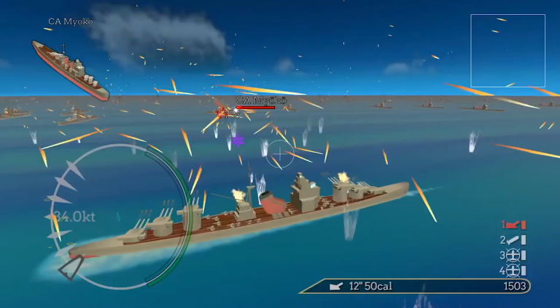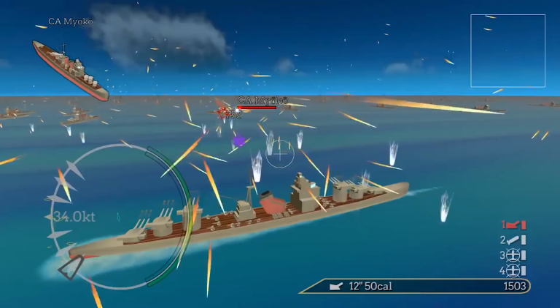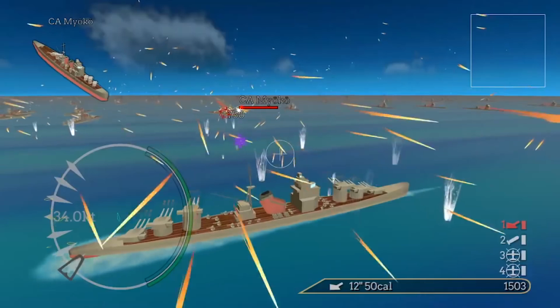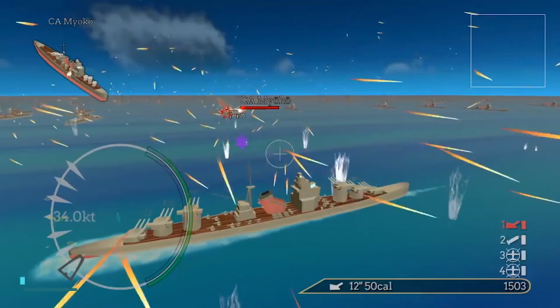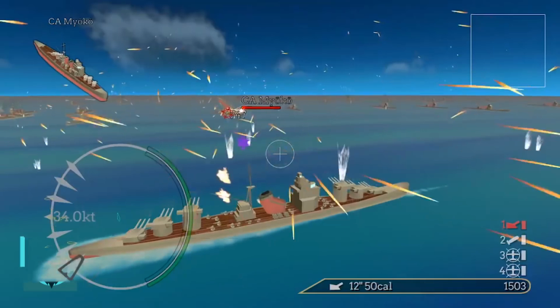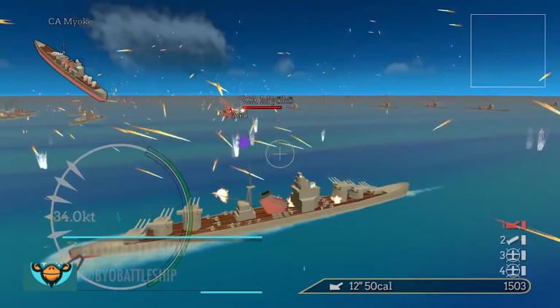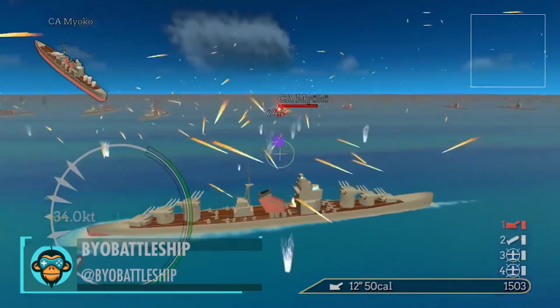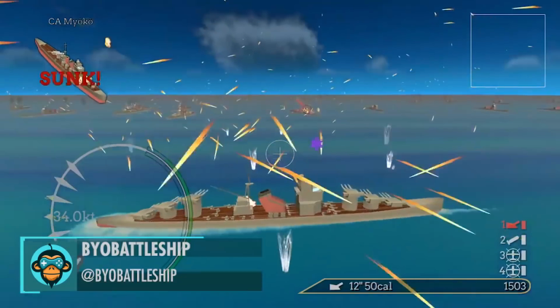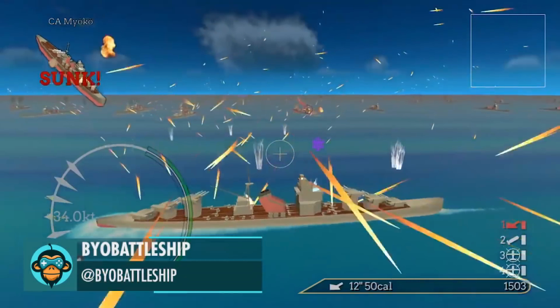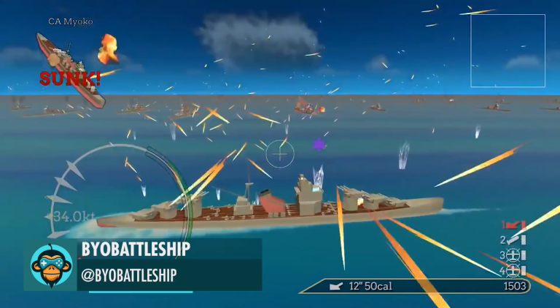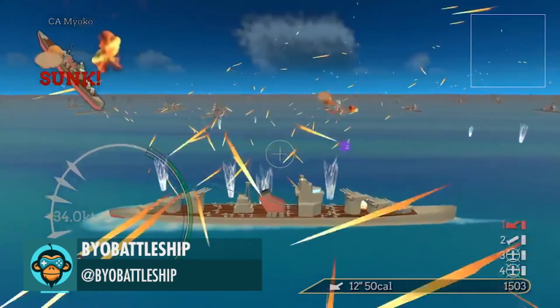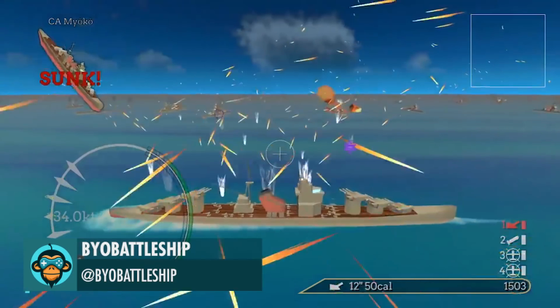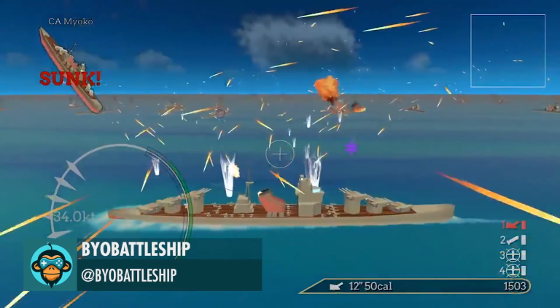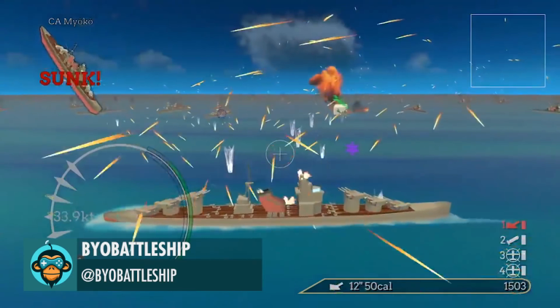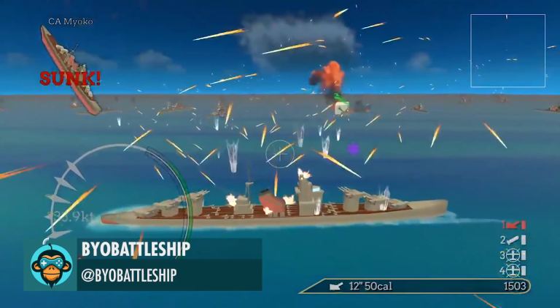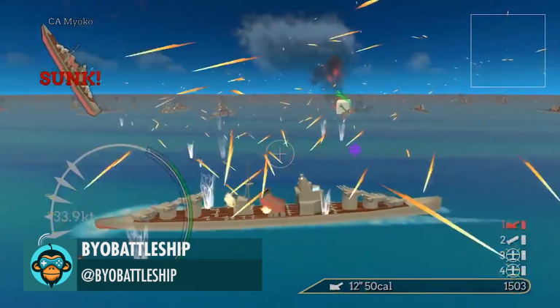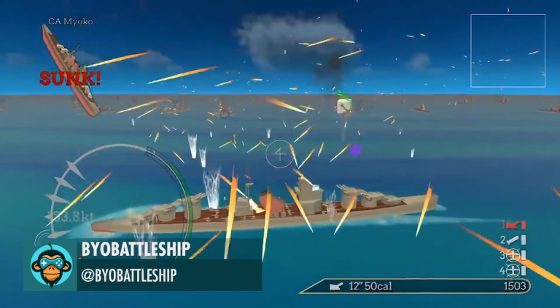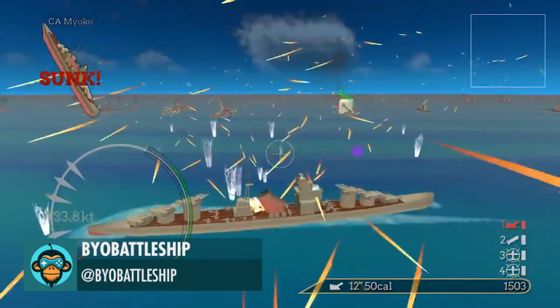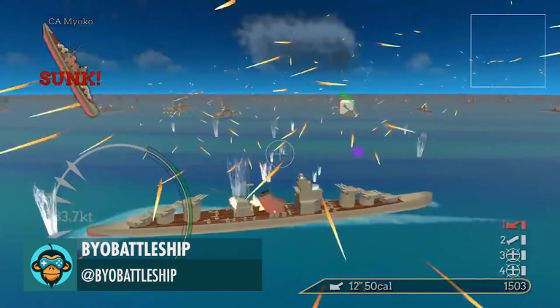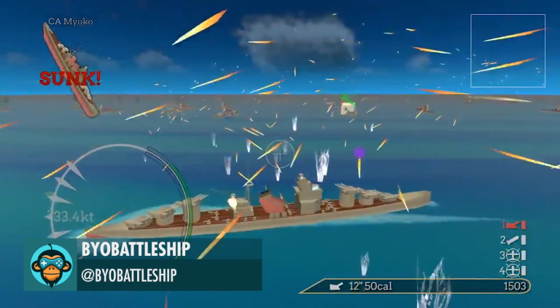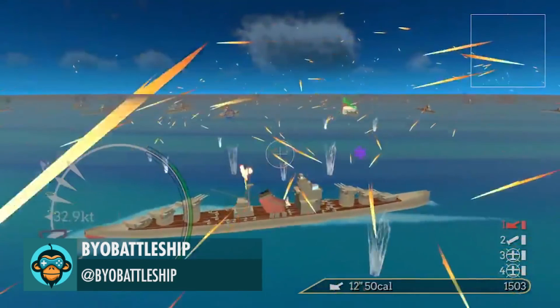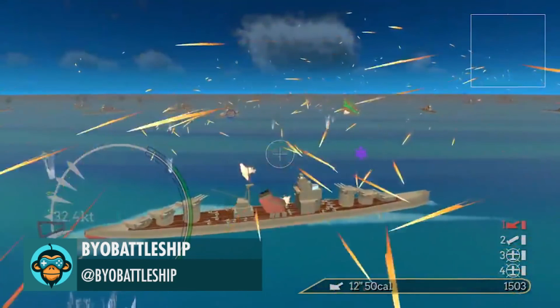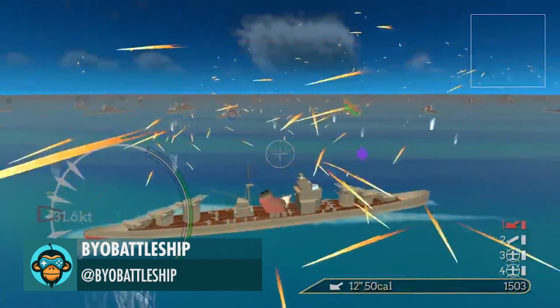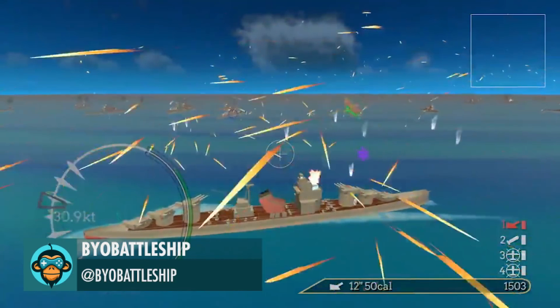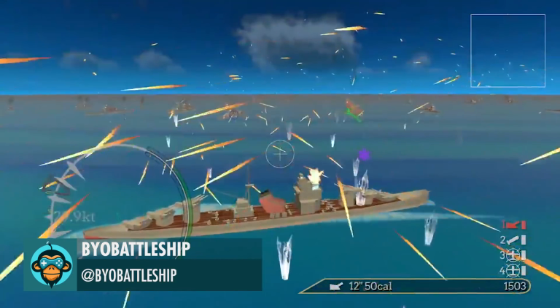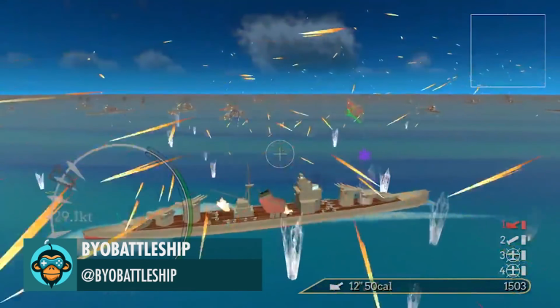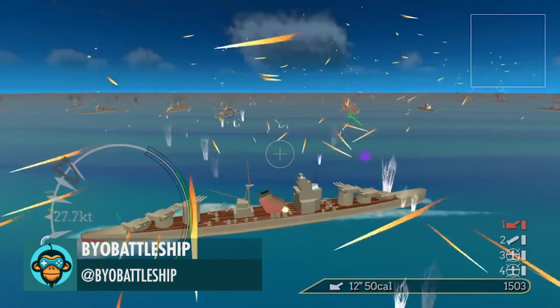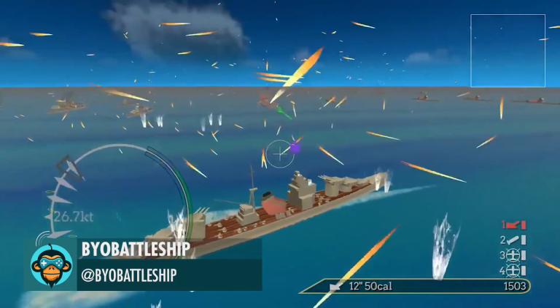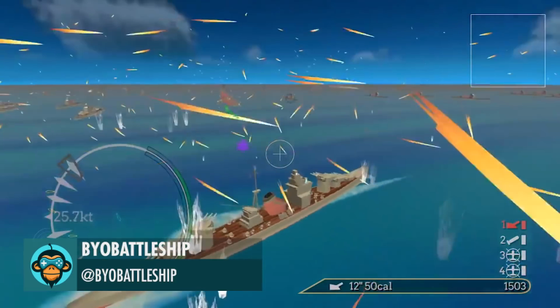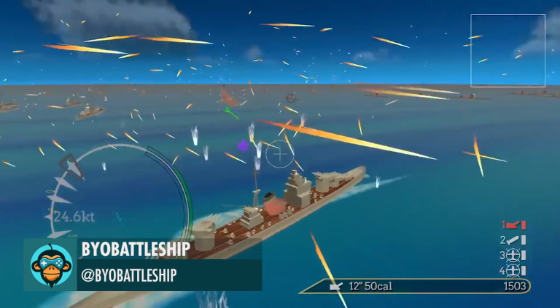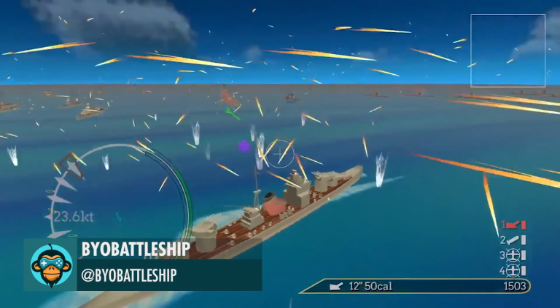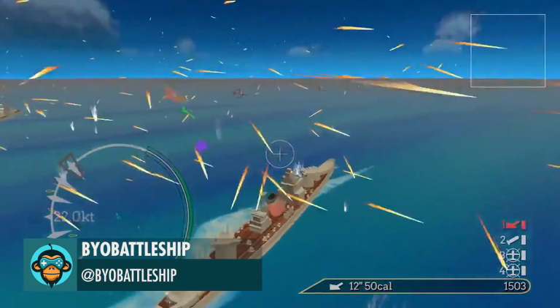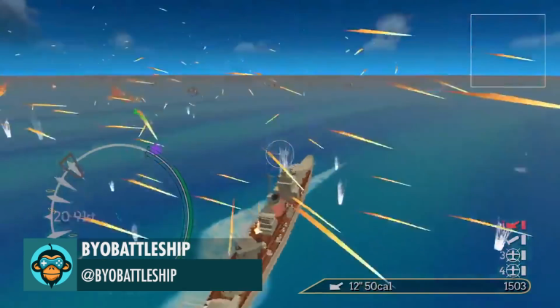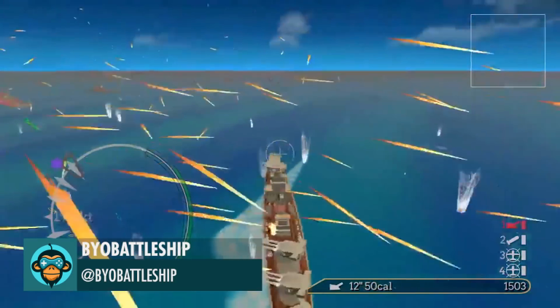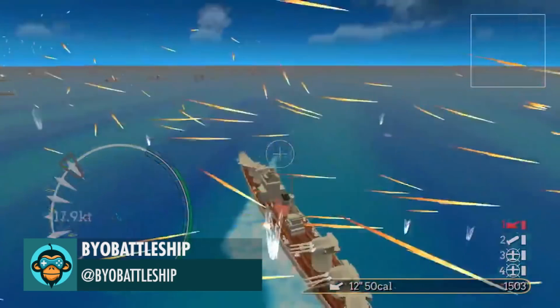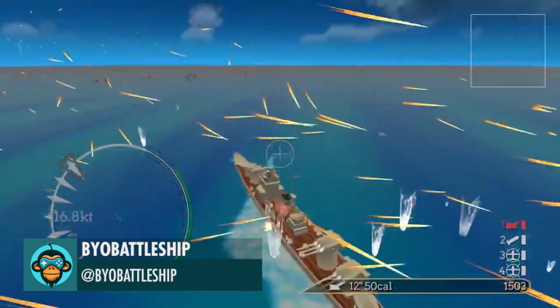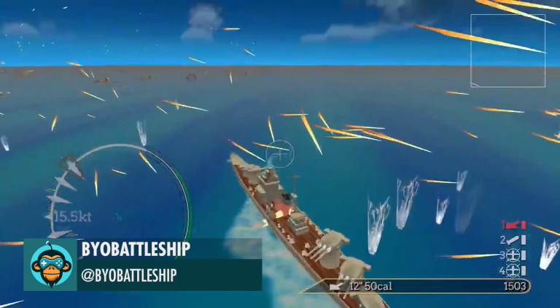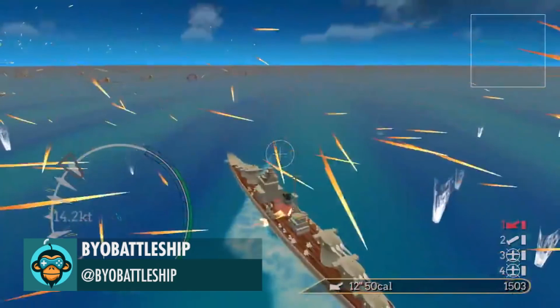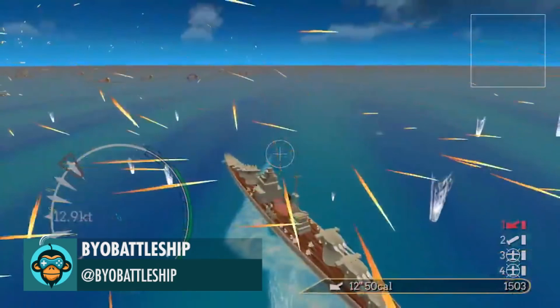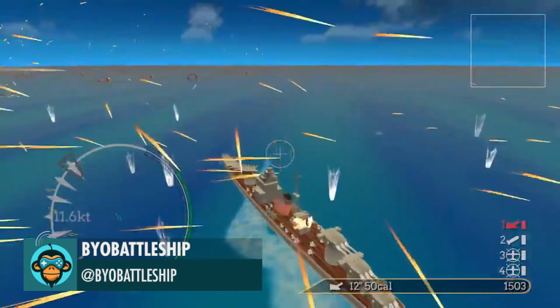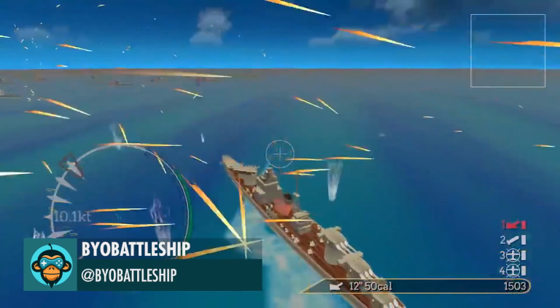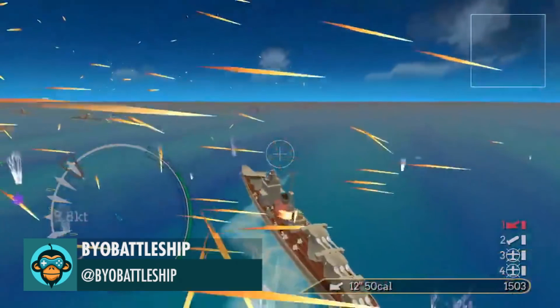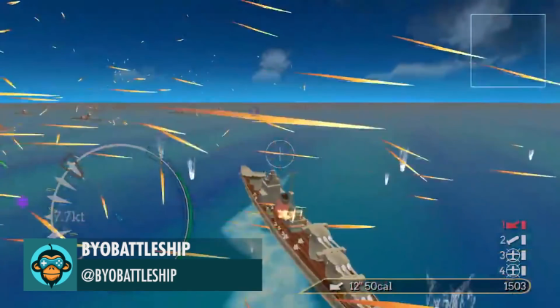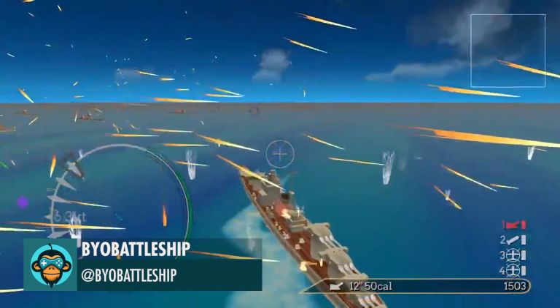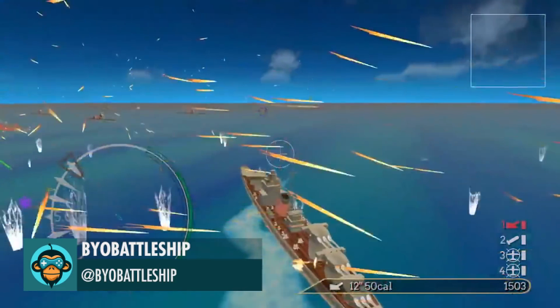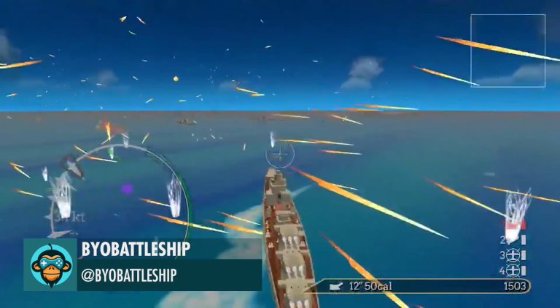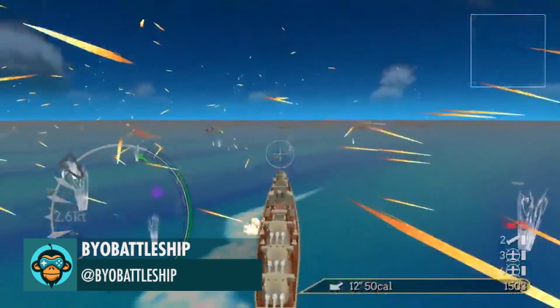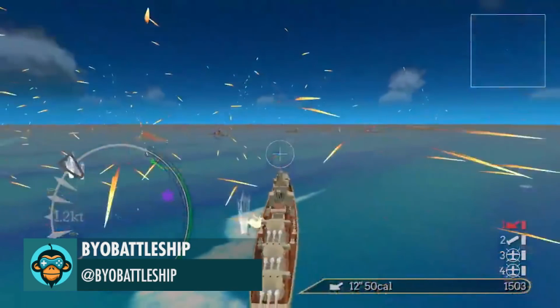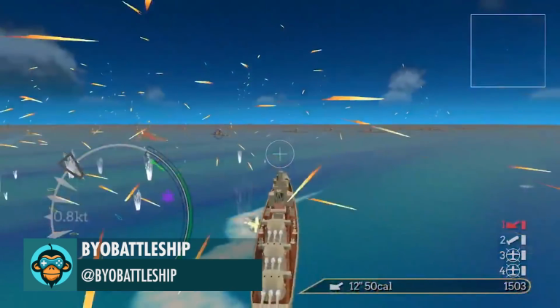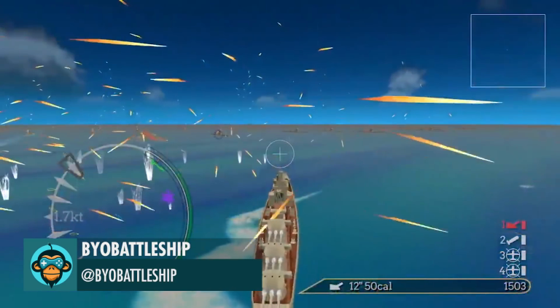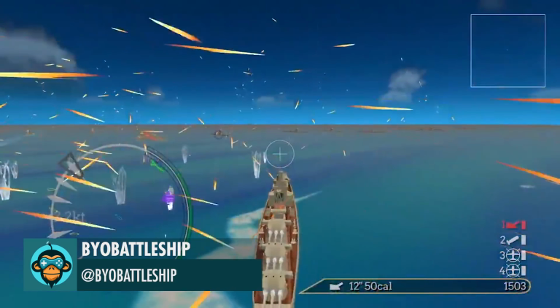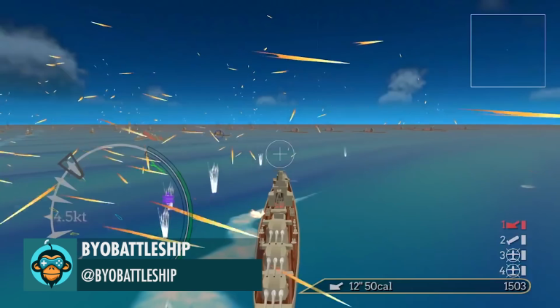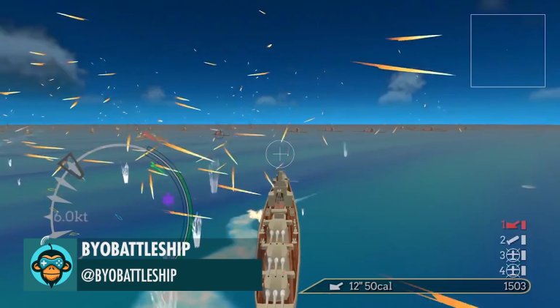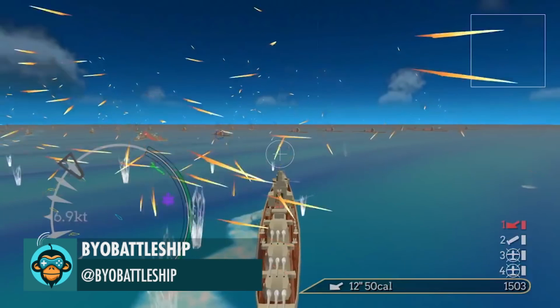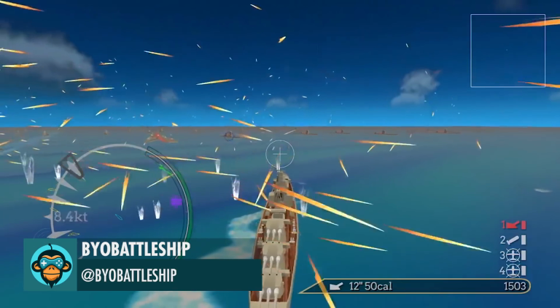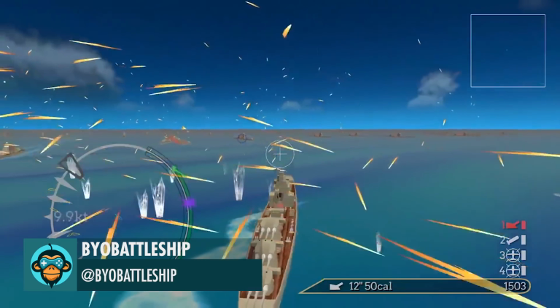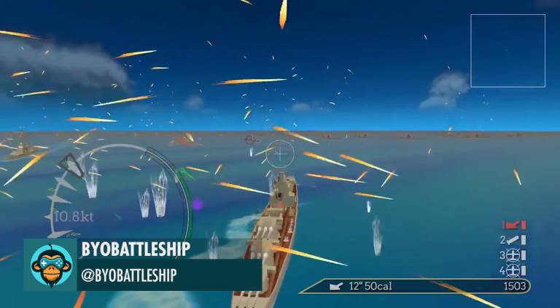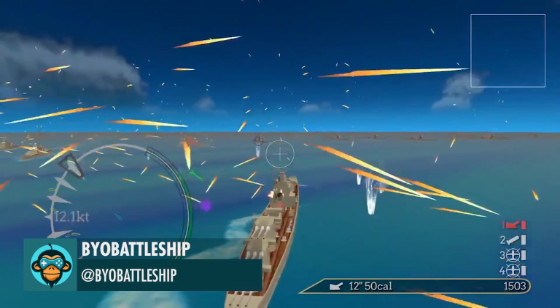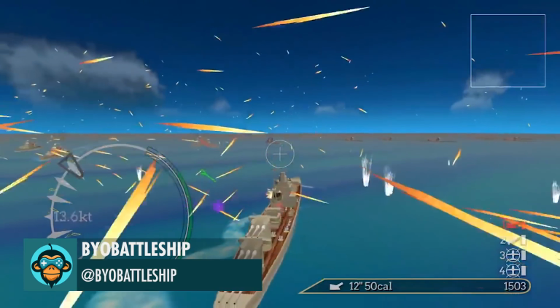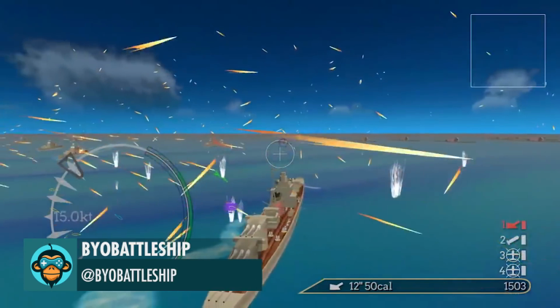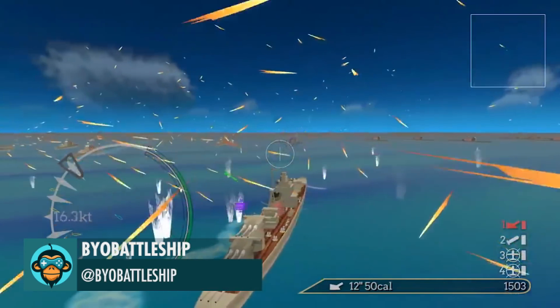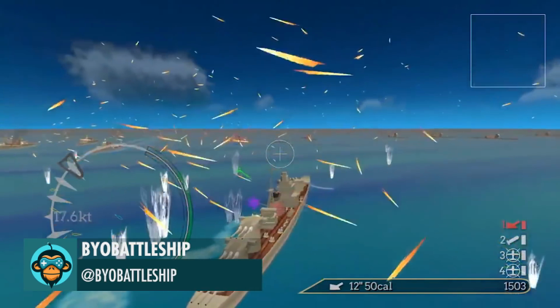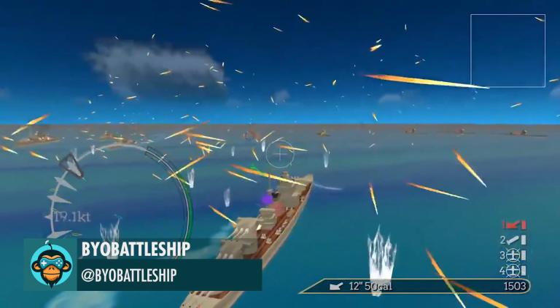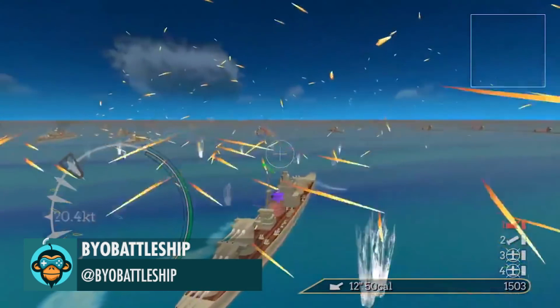With 65 enemy ships going, there's no detectable slowdown, by BYO Battleship.